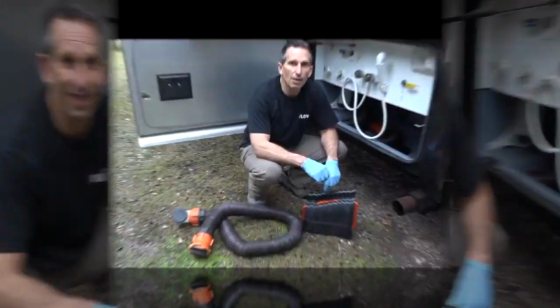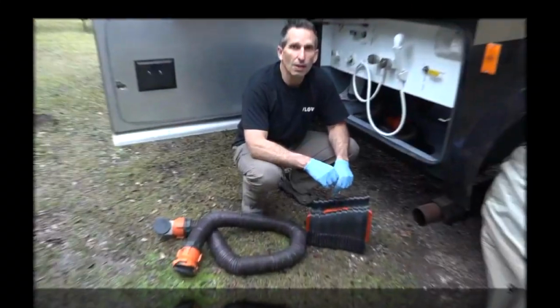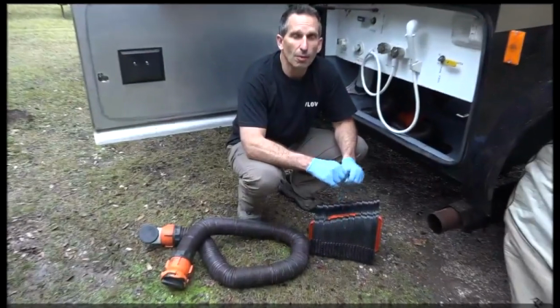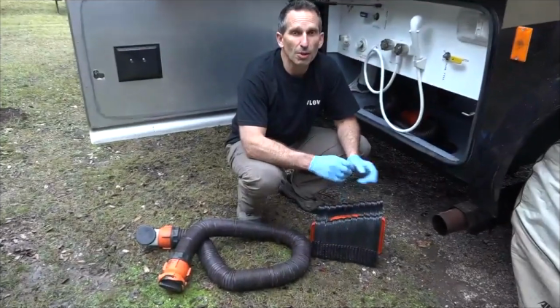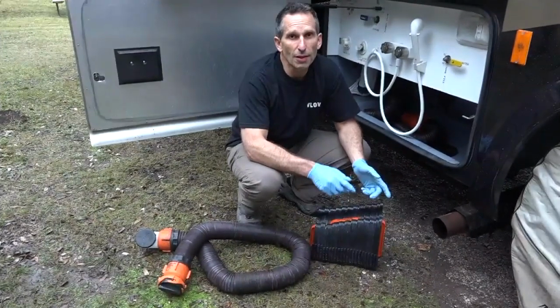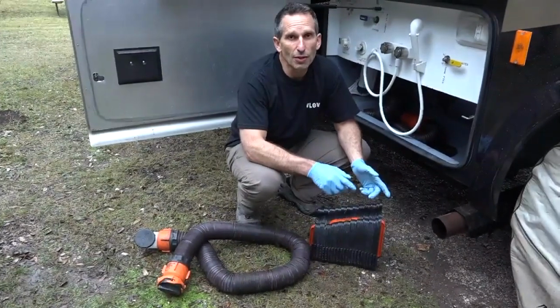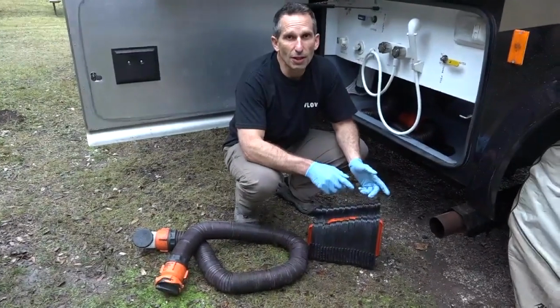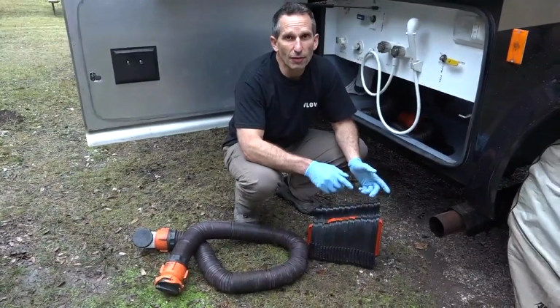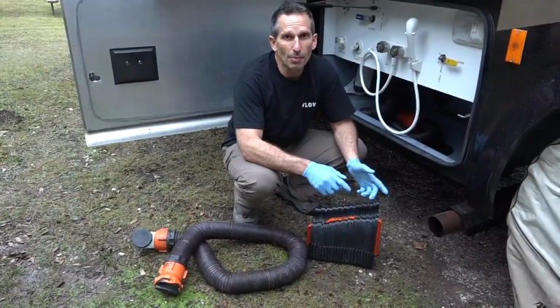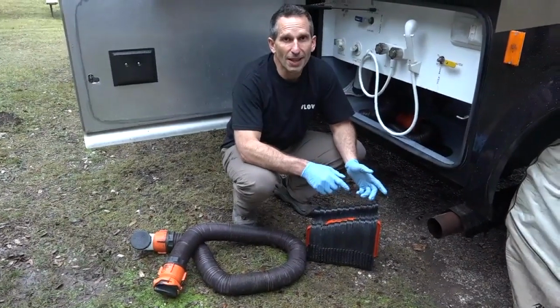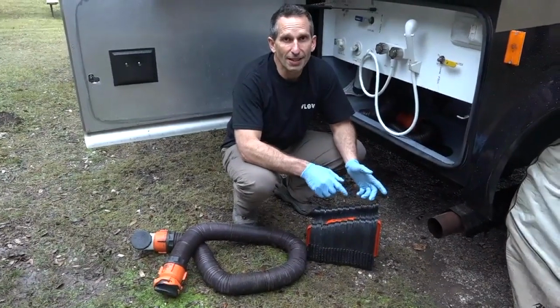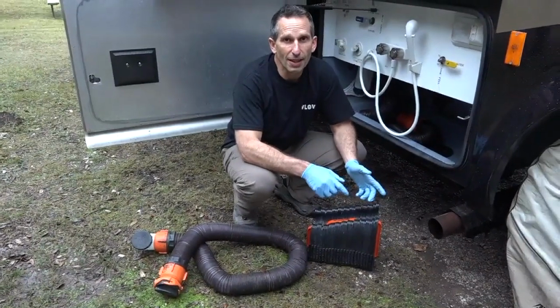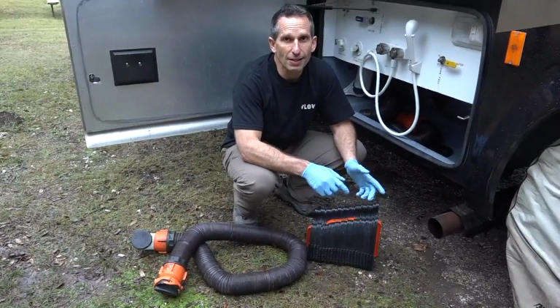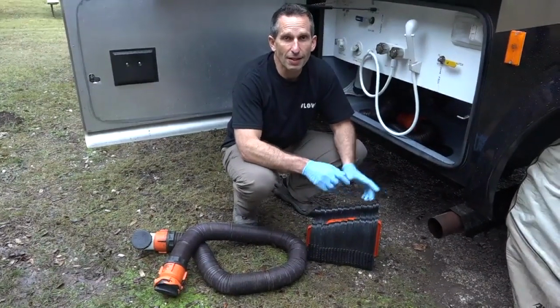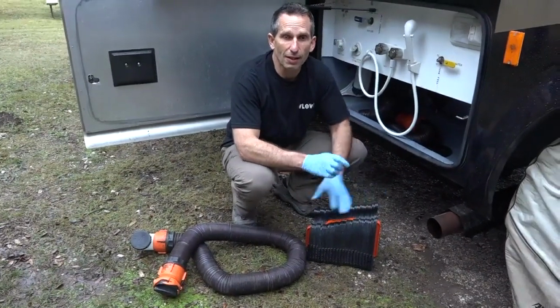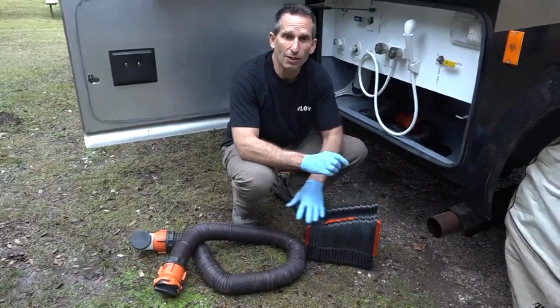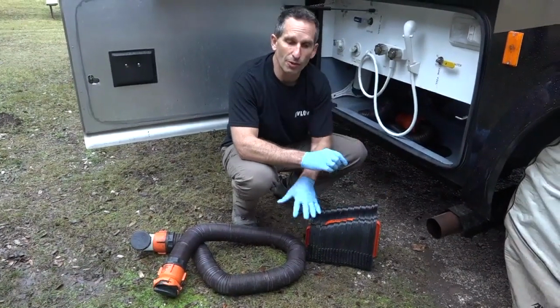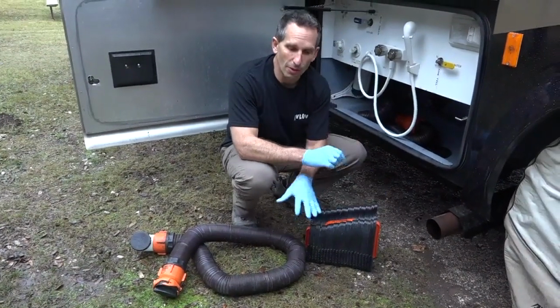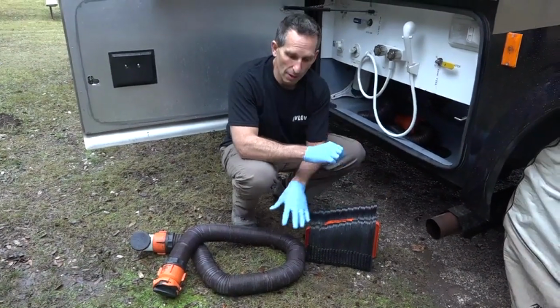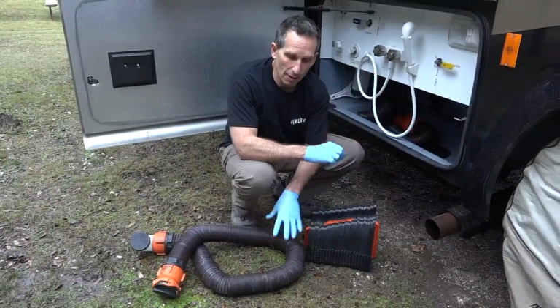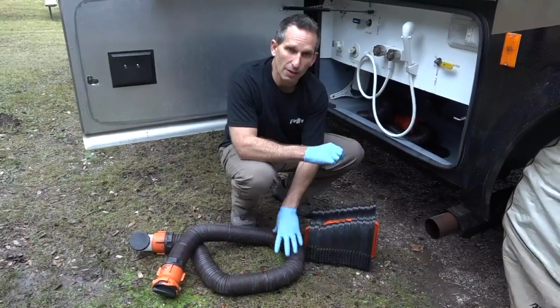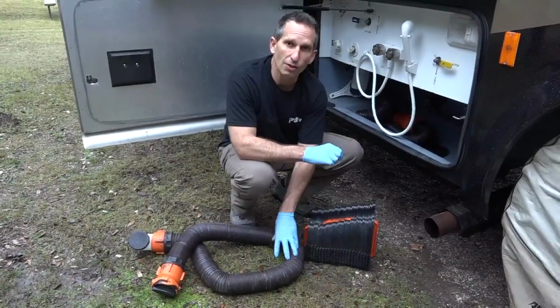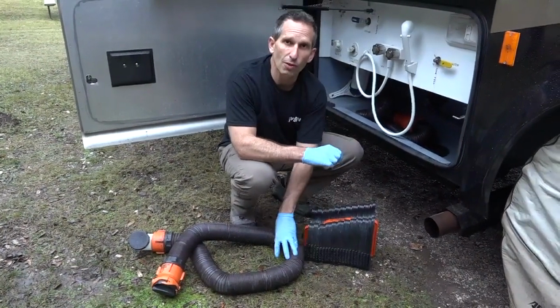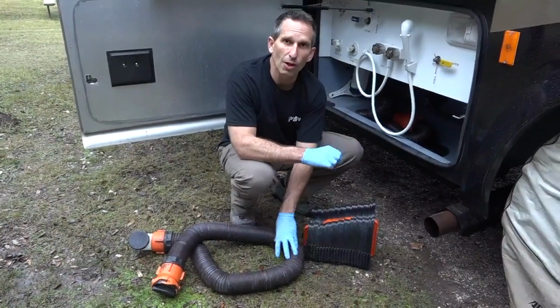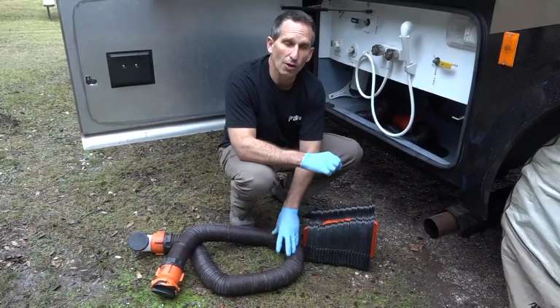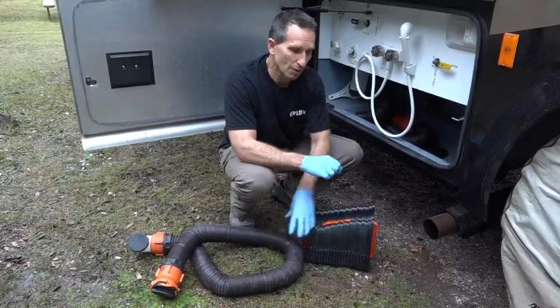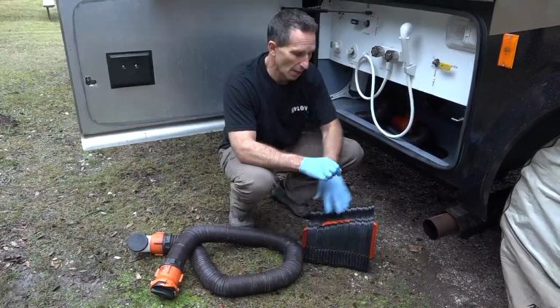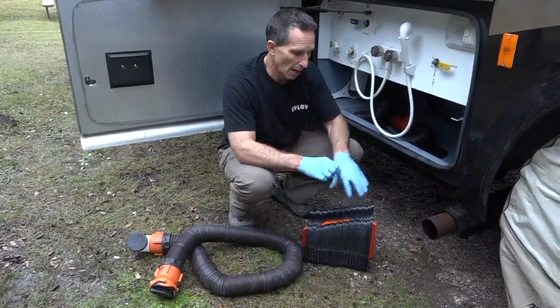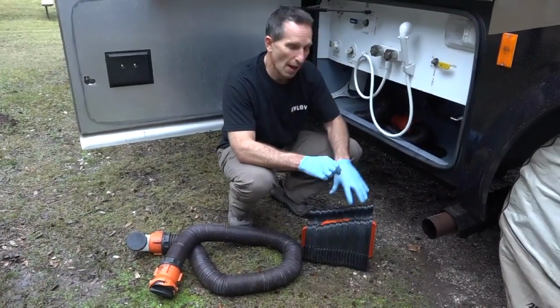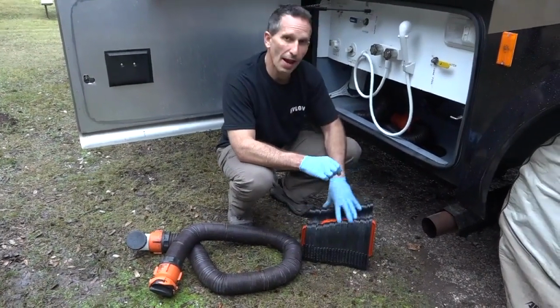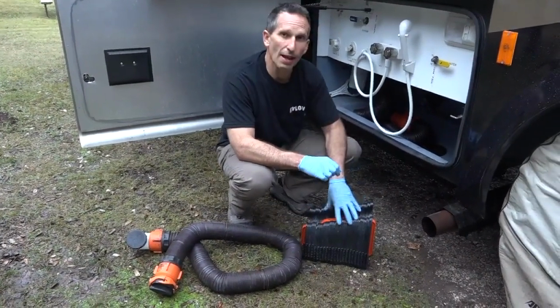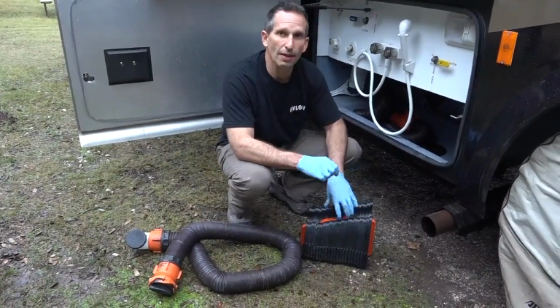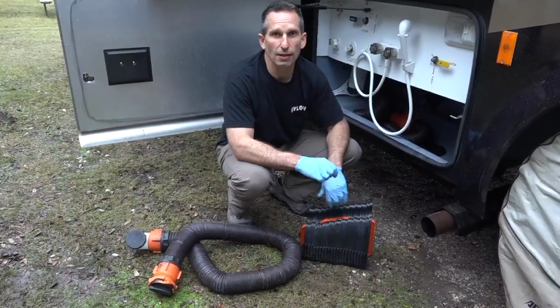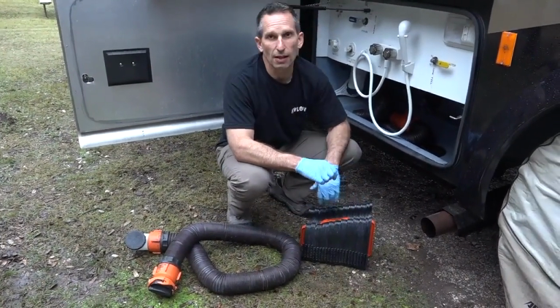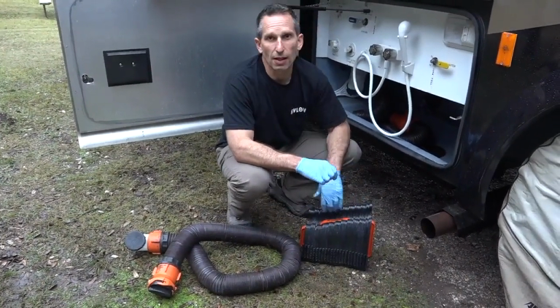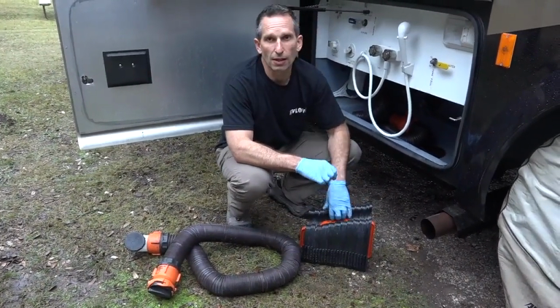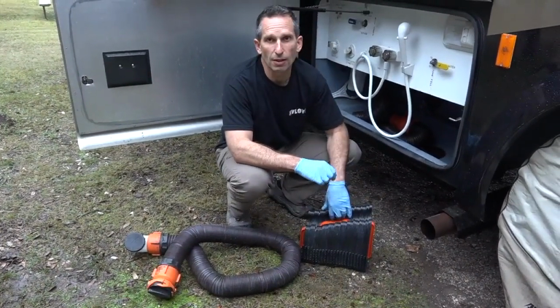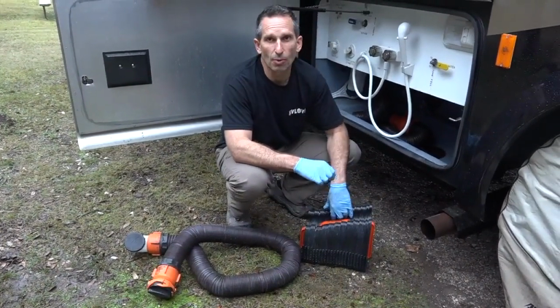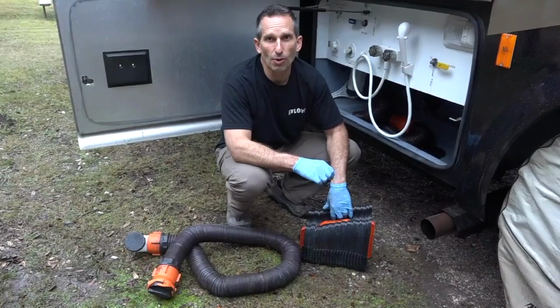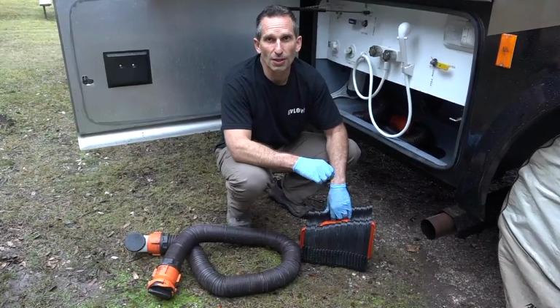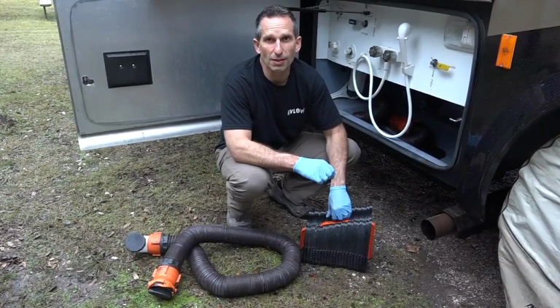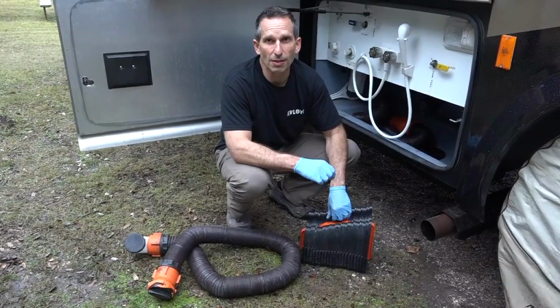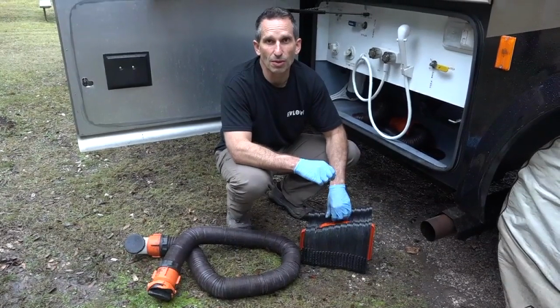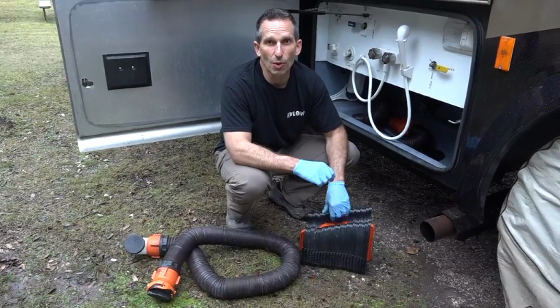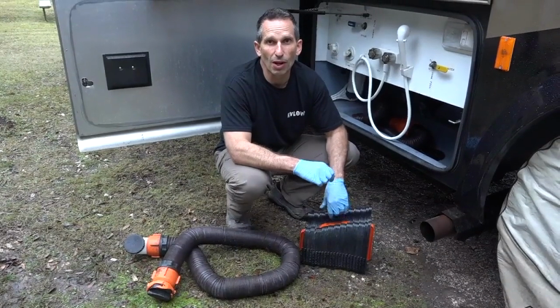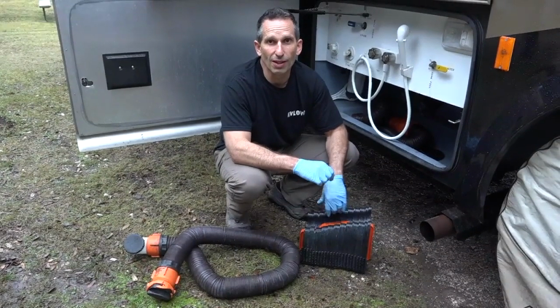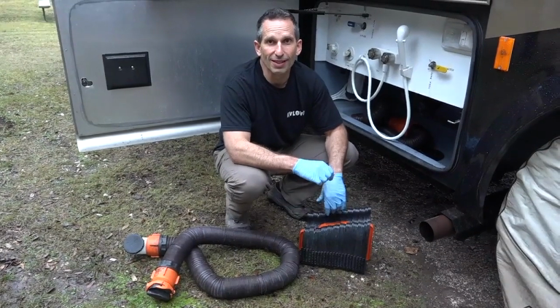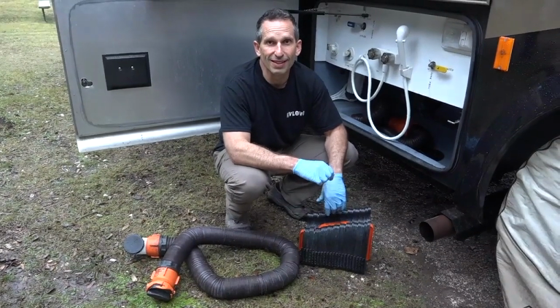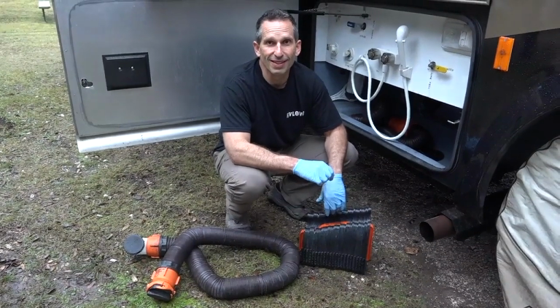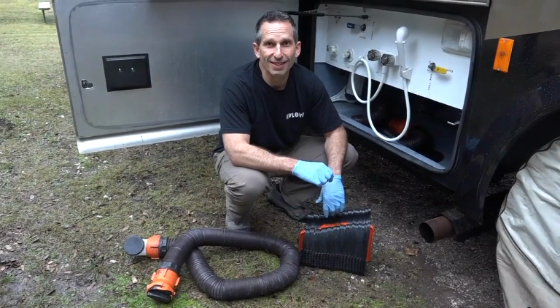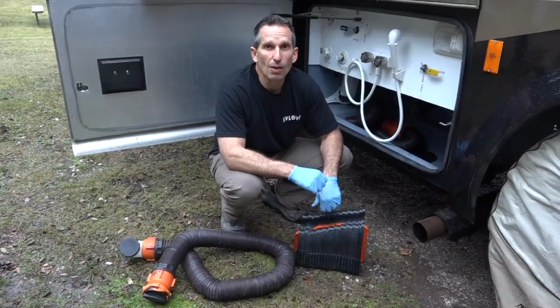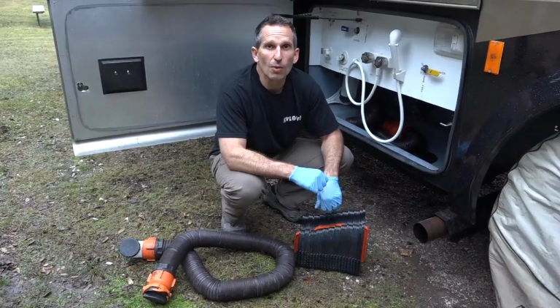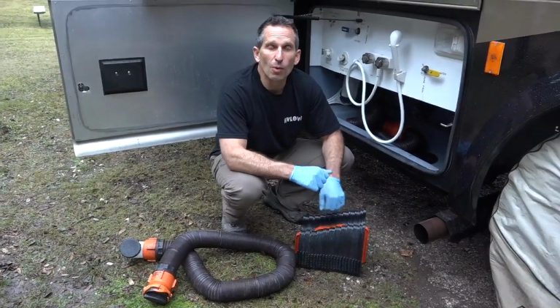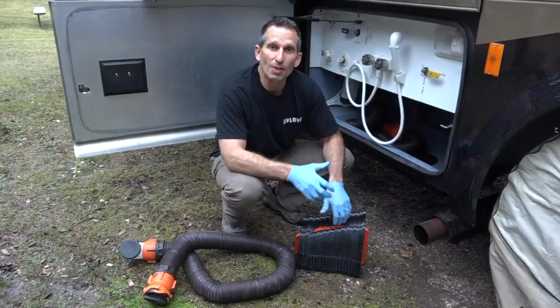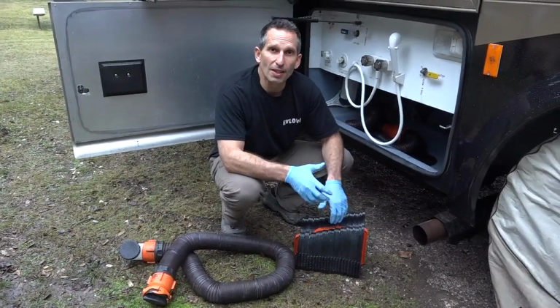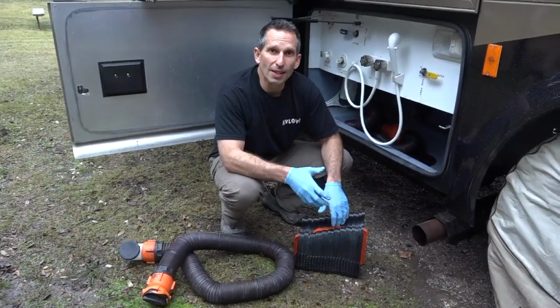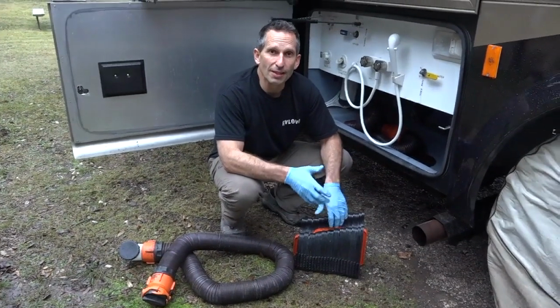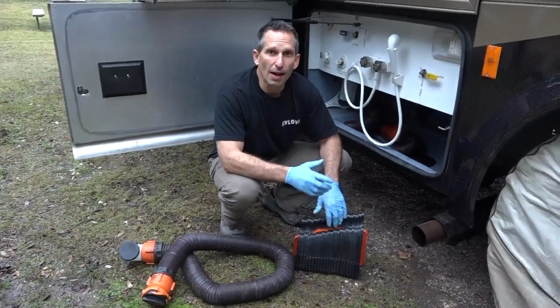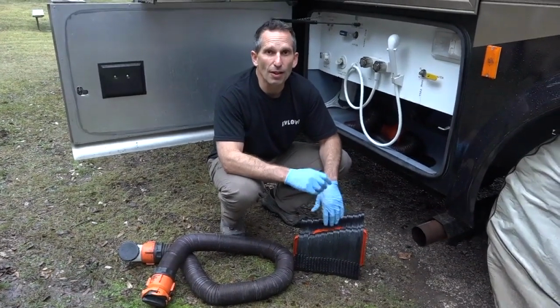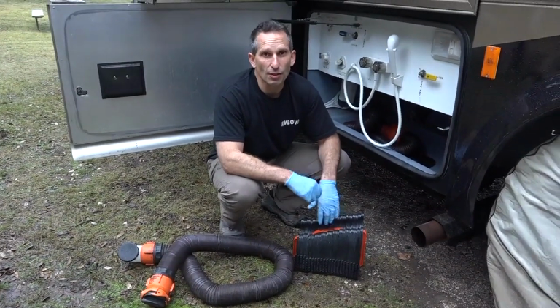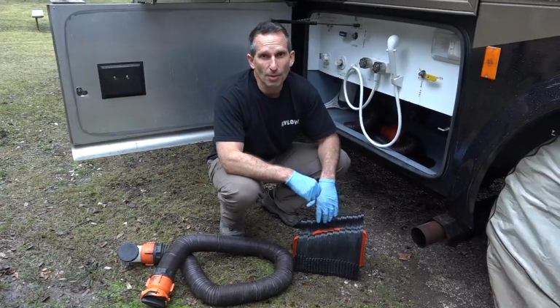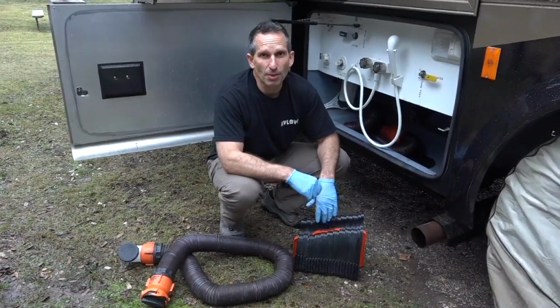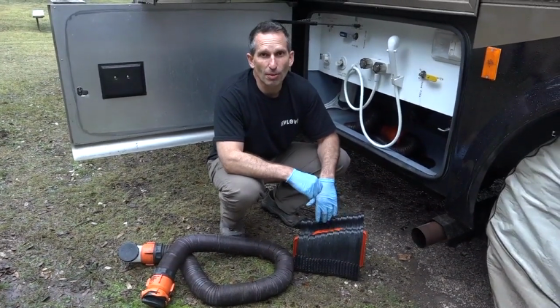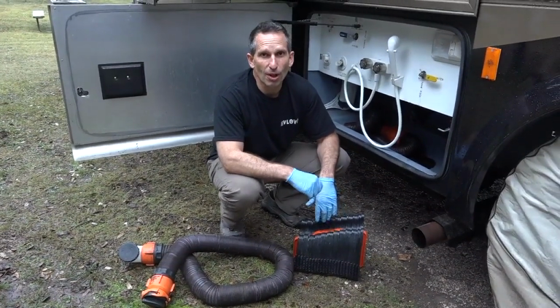You can even buy kits that include the sewer hose and a support system together. We'll put the links down in the description below.